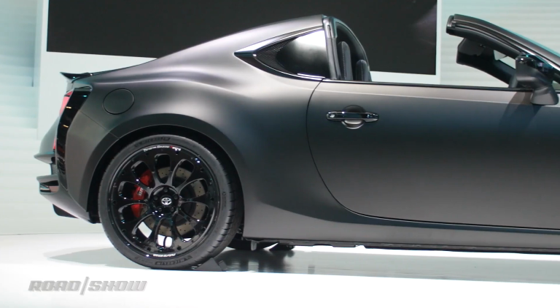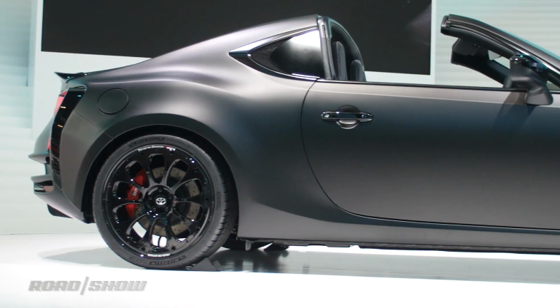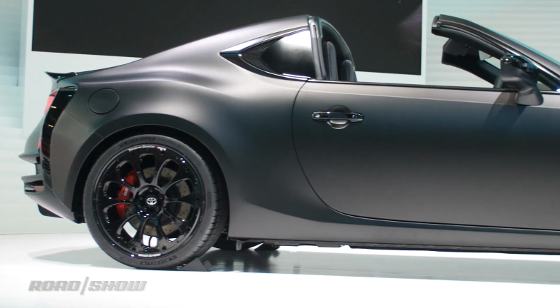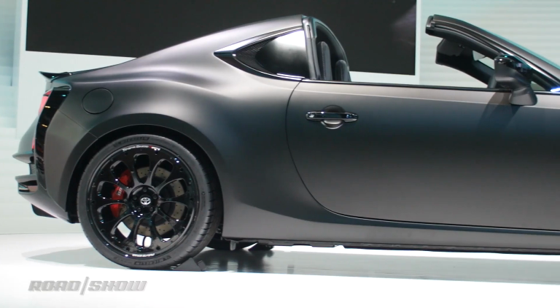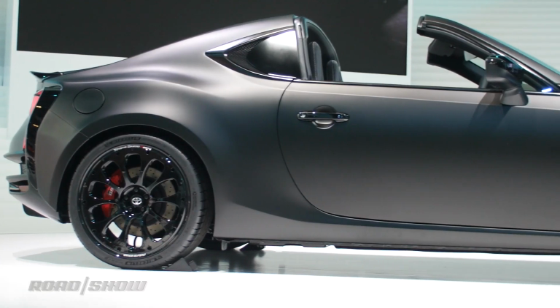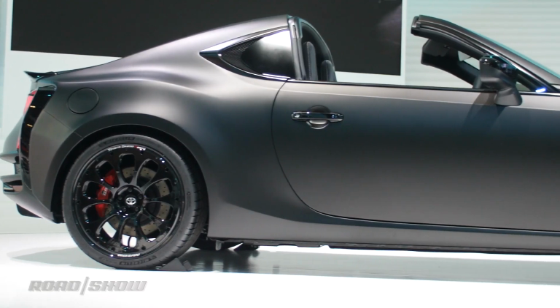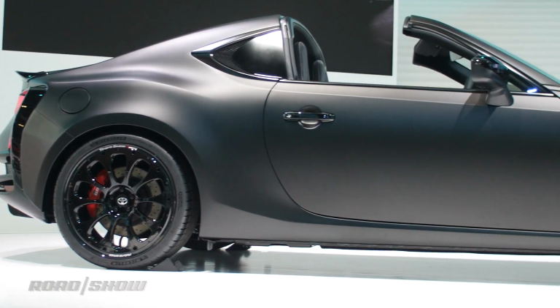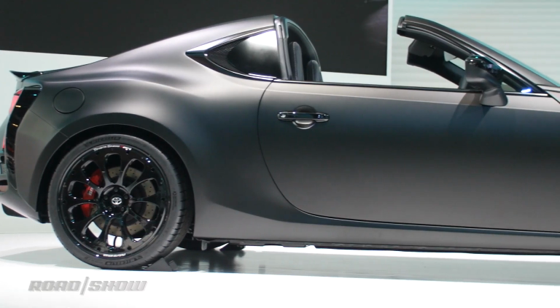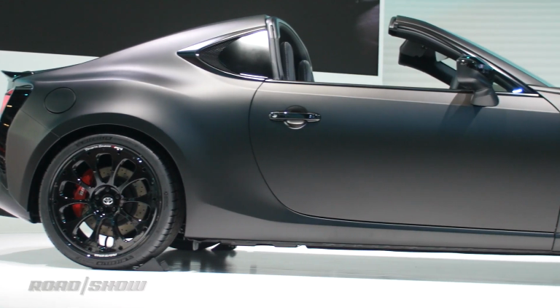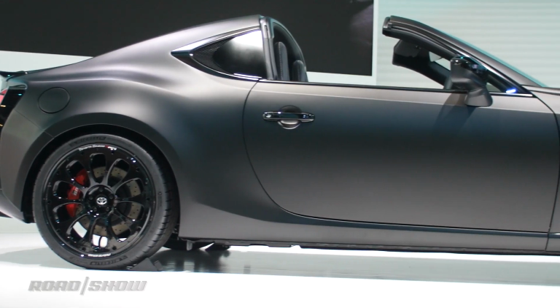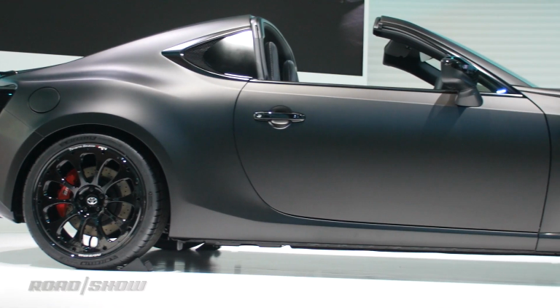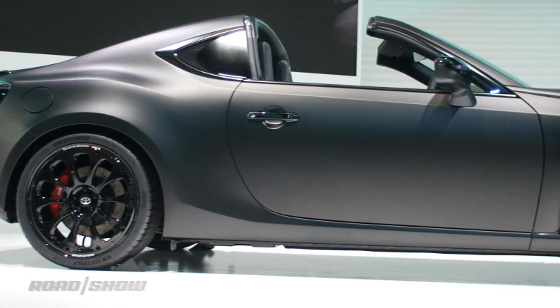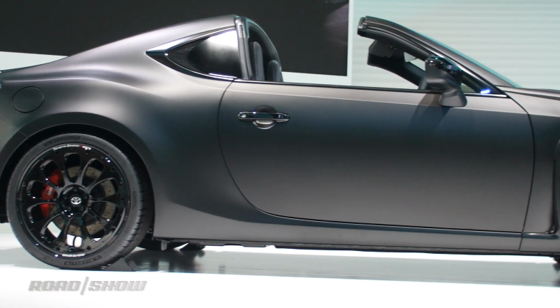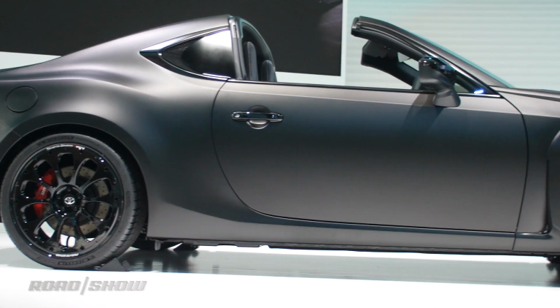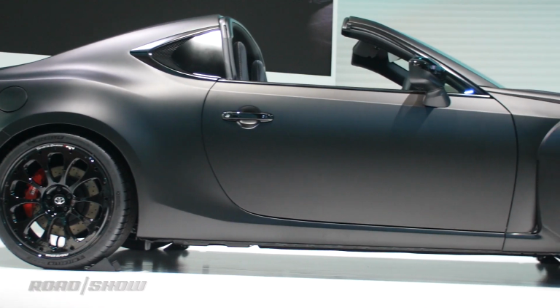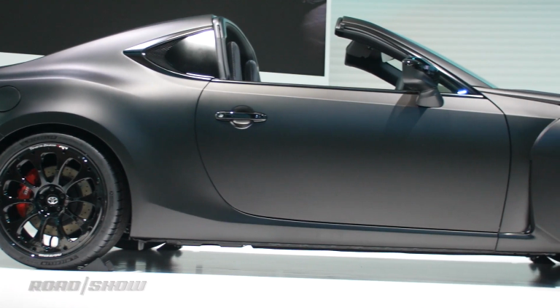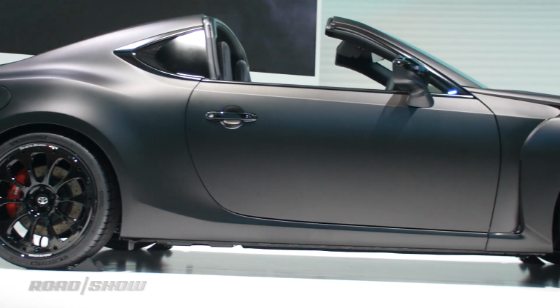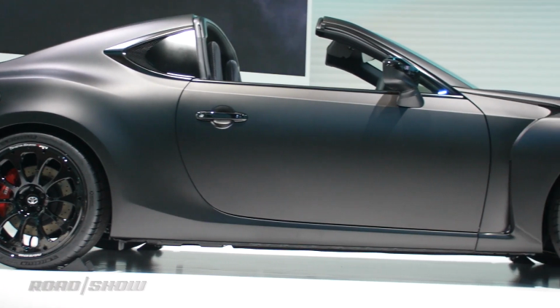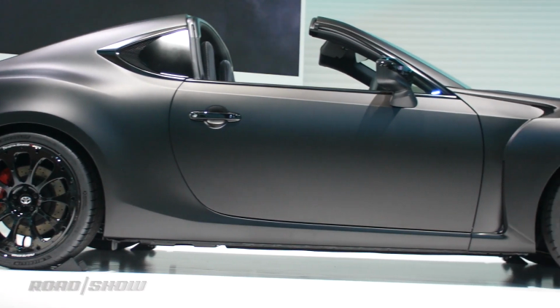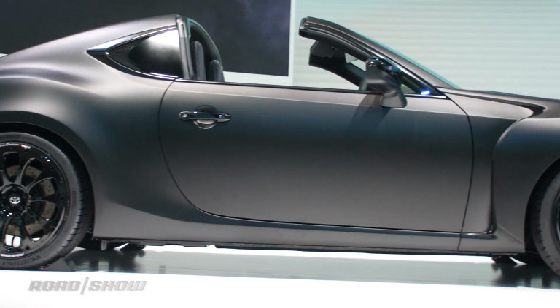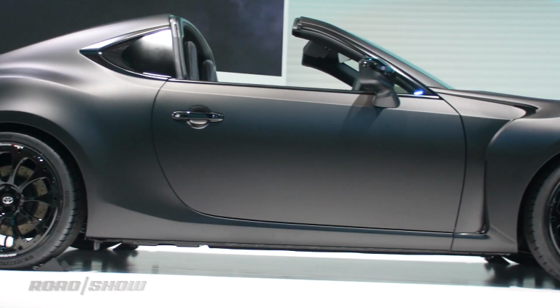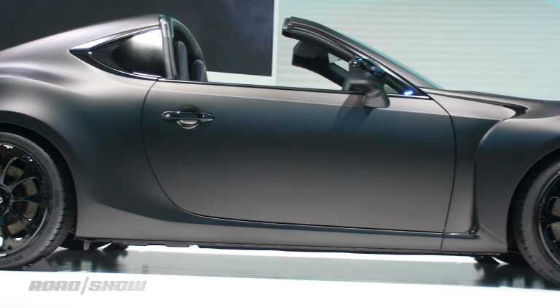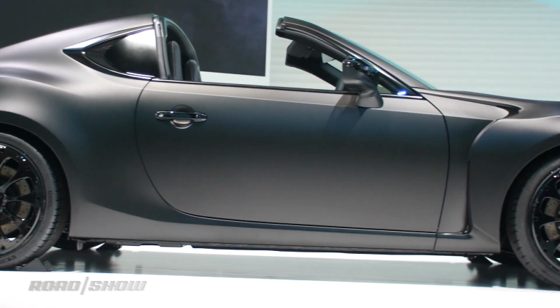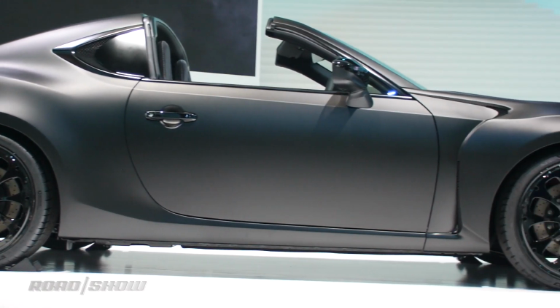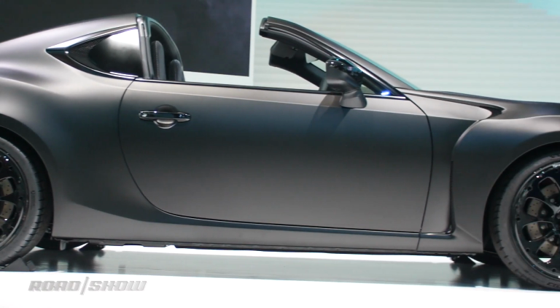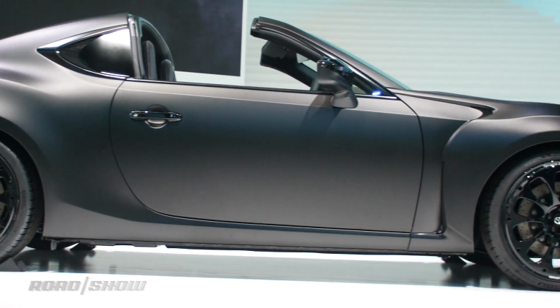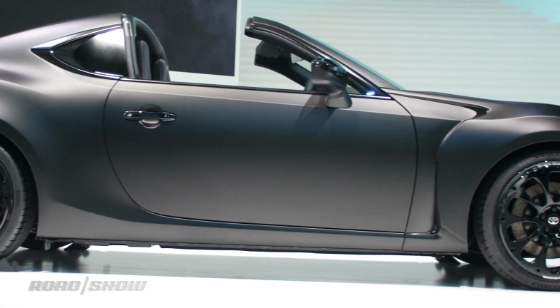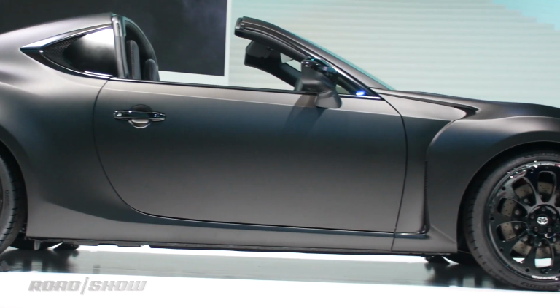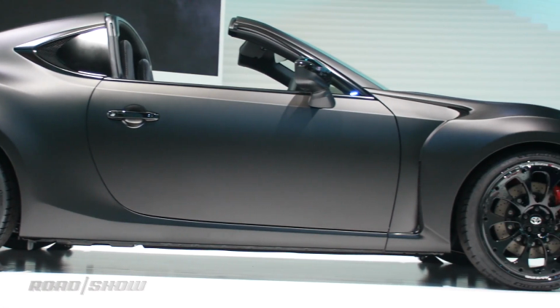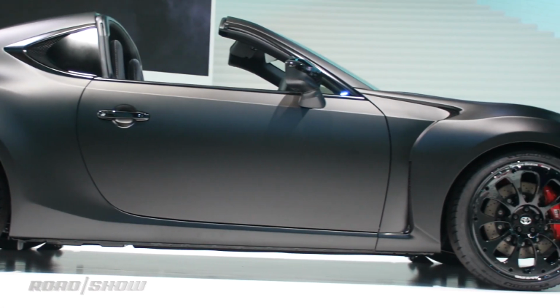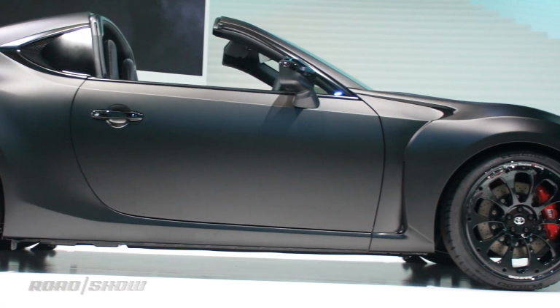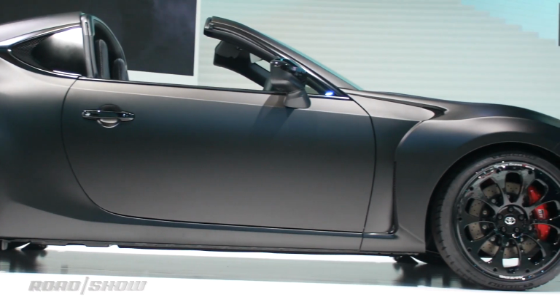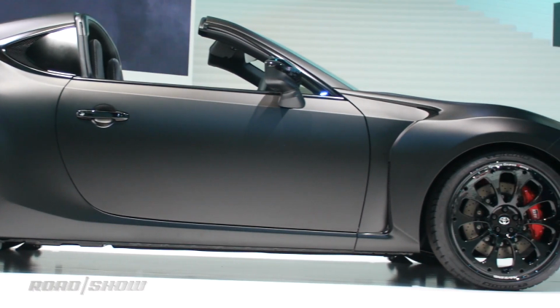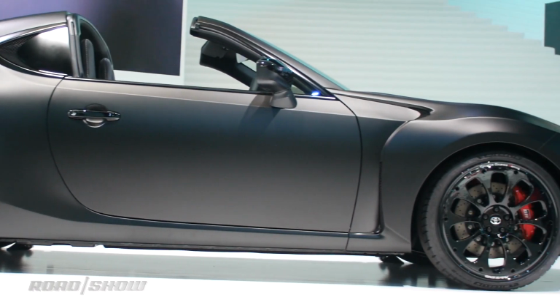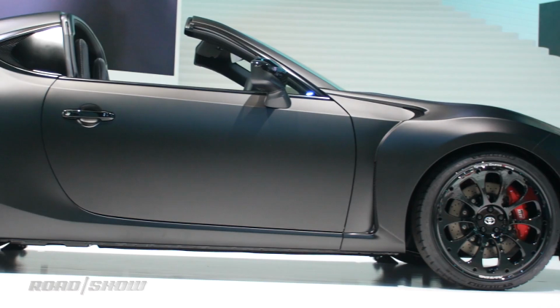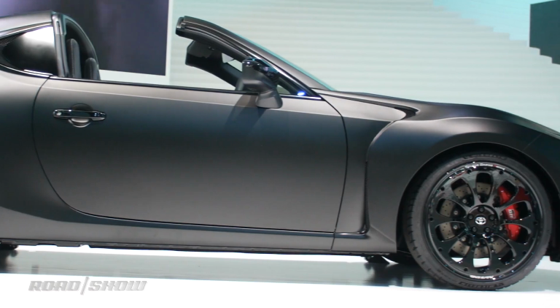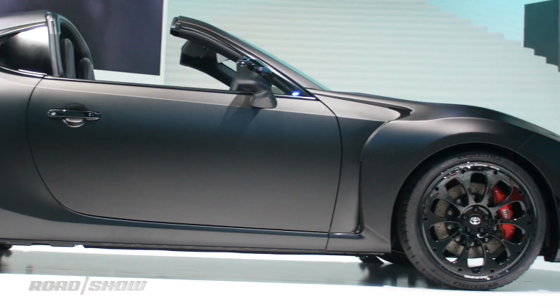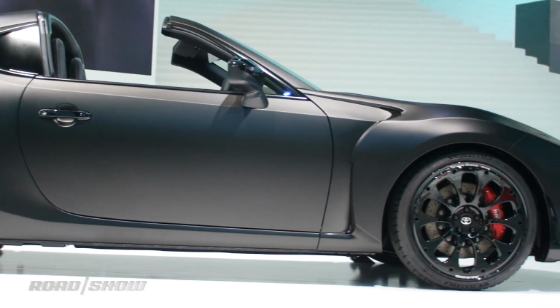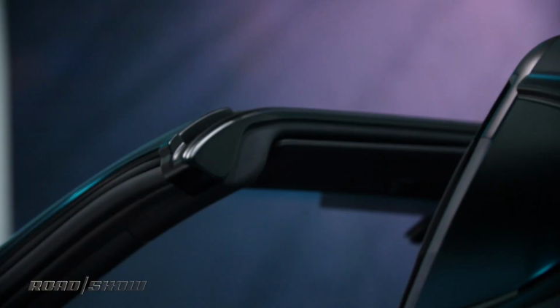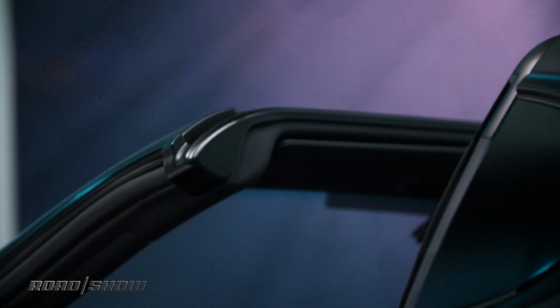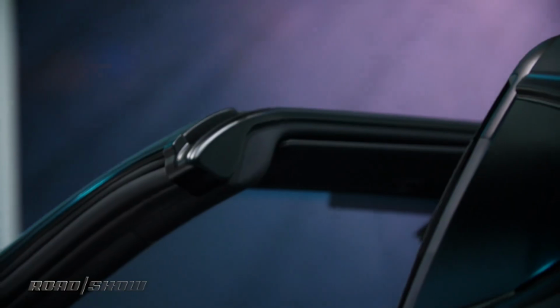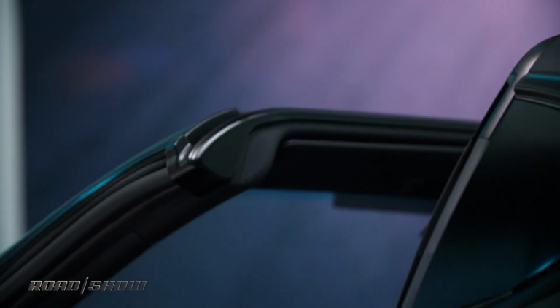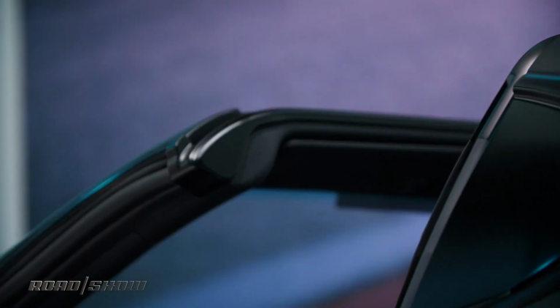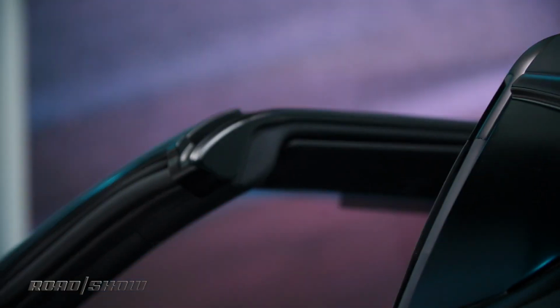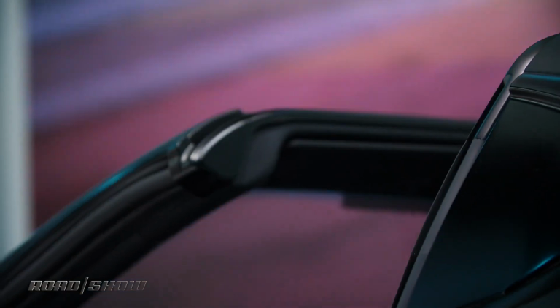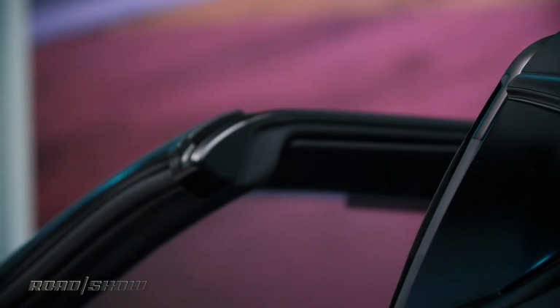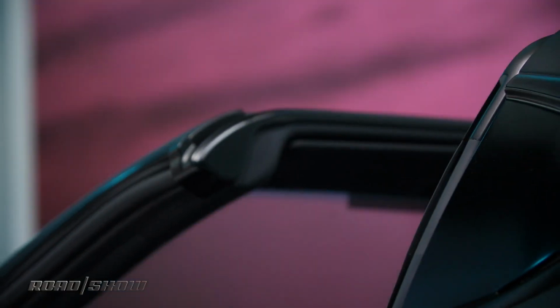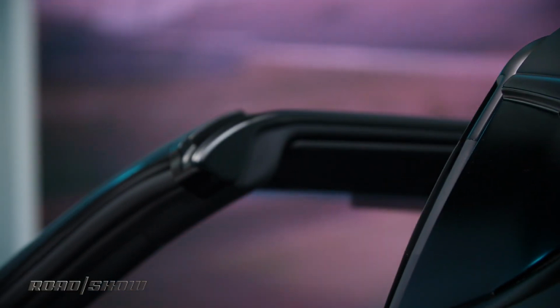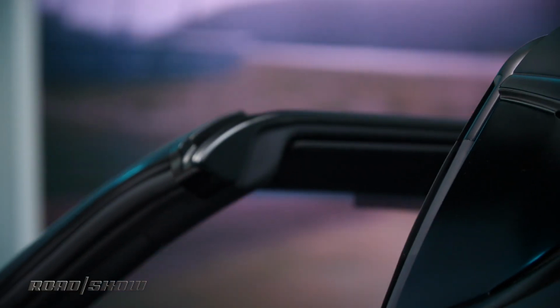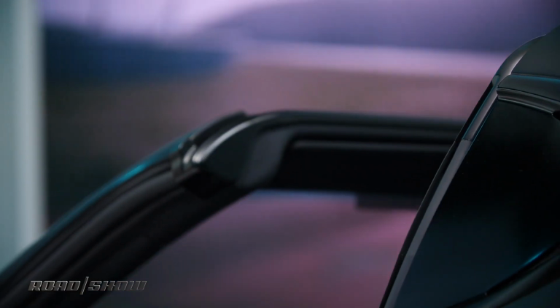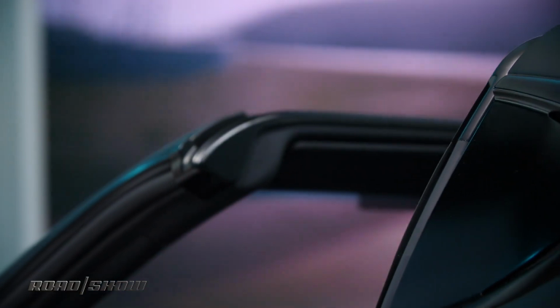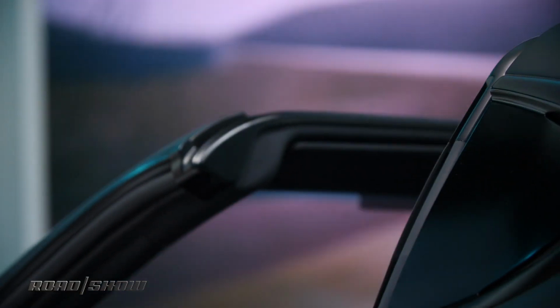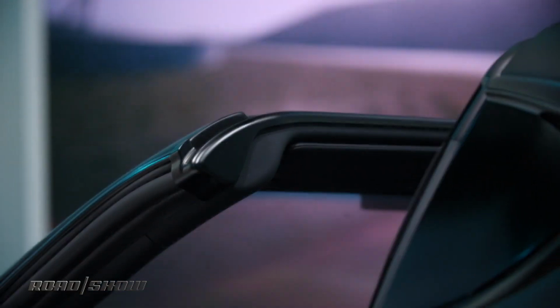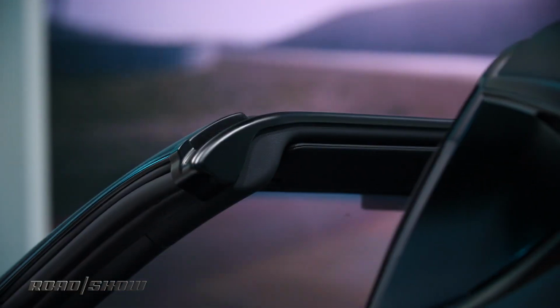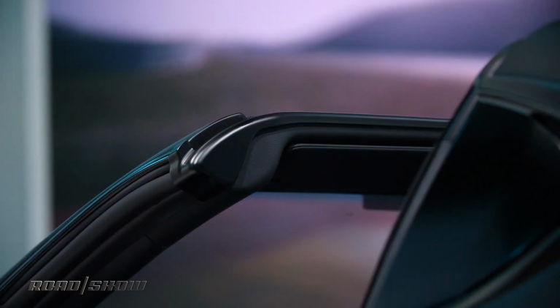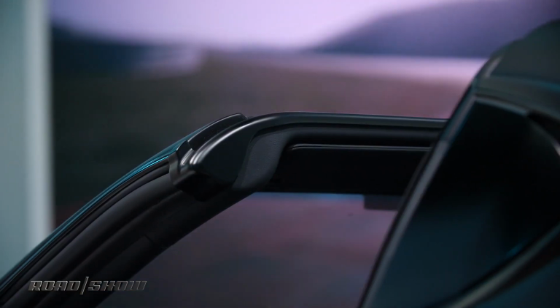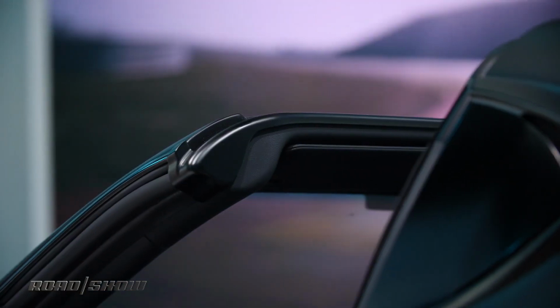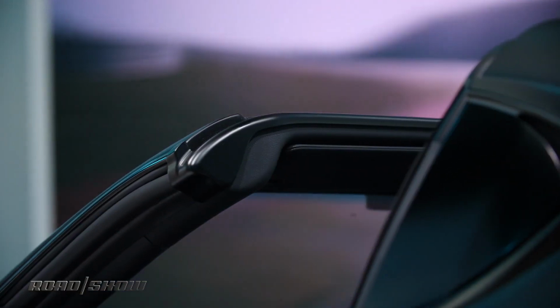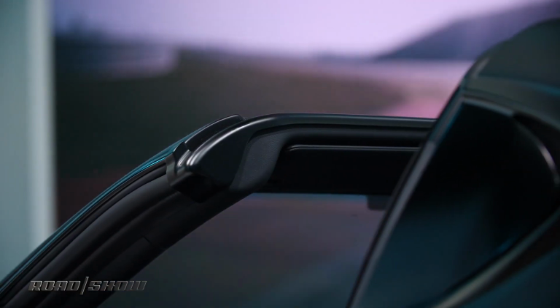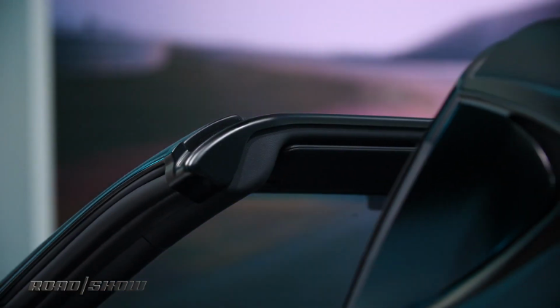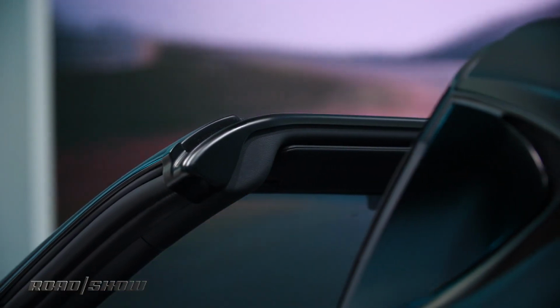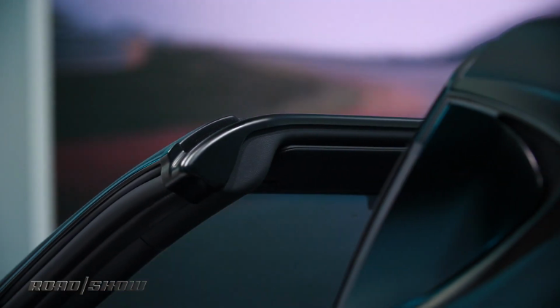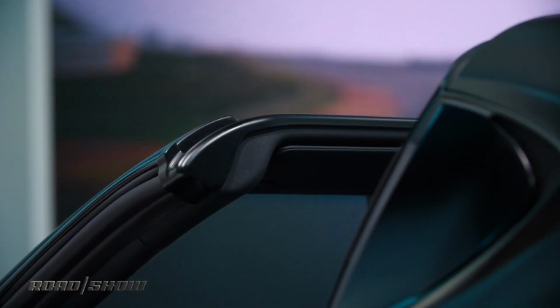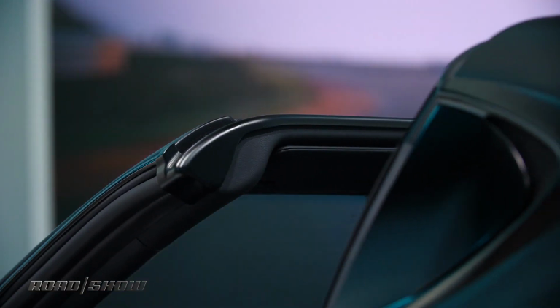It's also got a foldable targa-style roof similar to that of the MX-5 RF, but that's not what makes this concept most interesting.